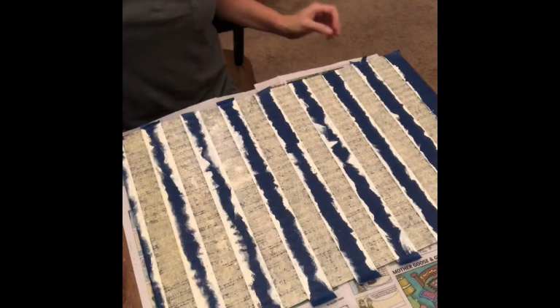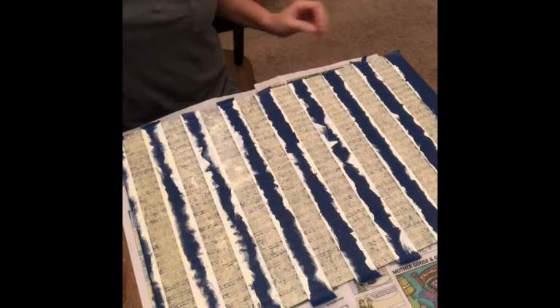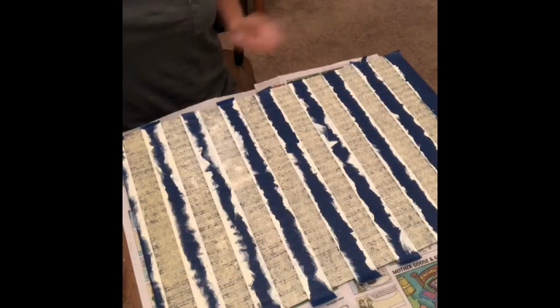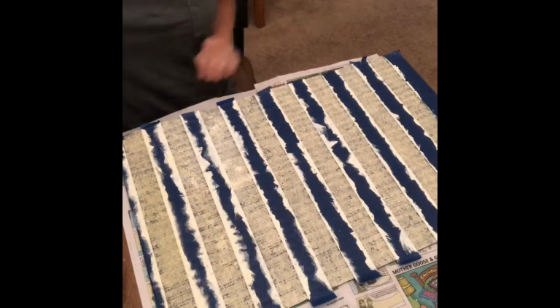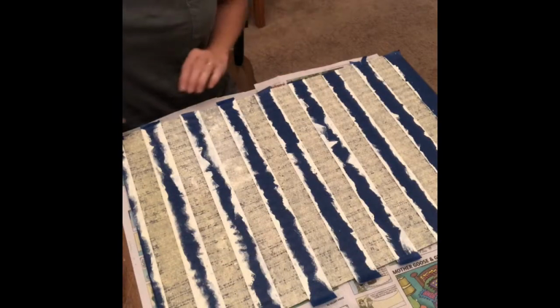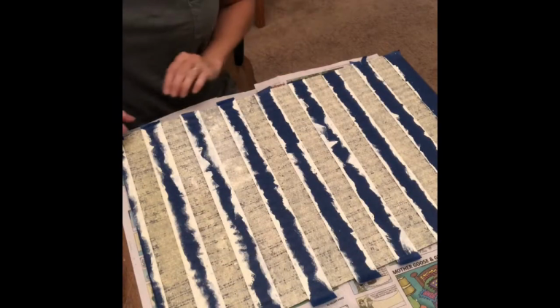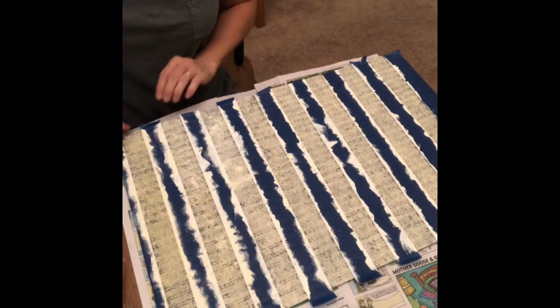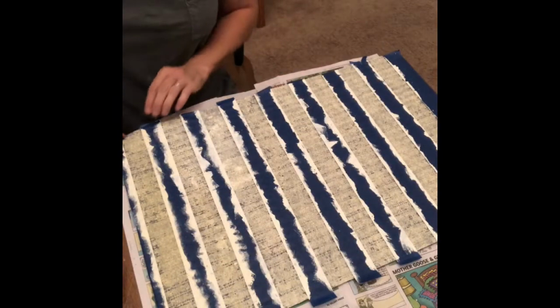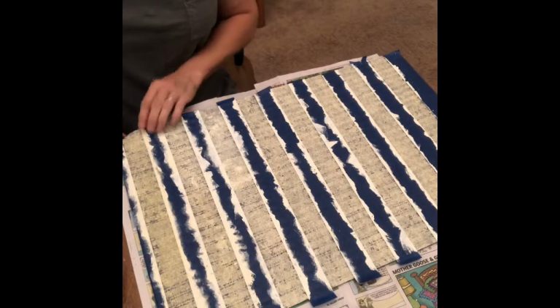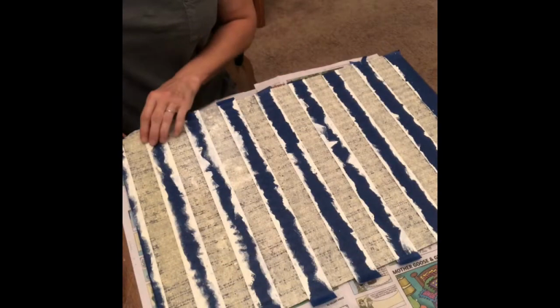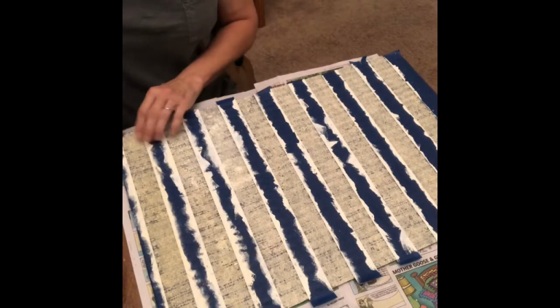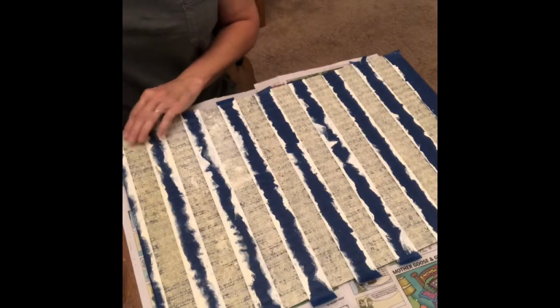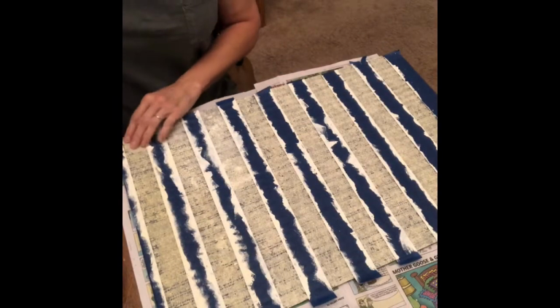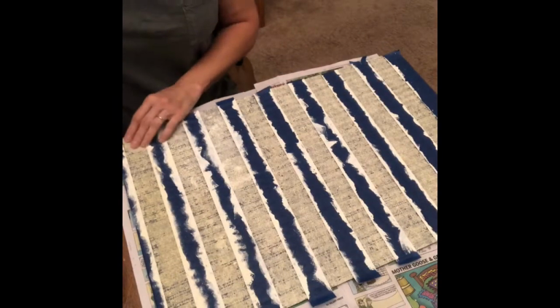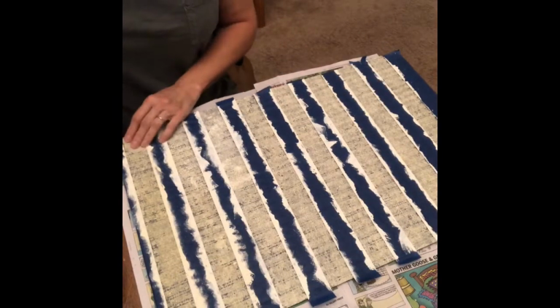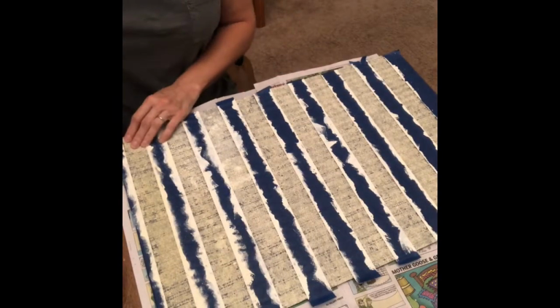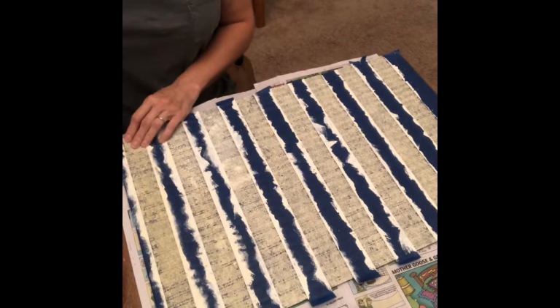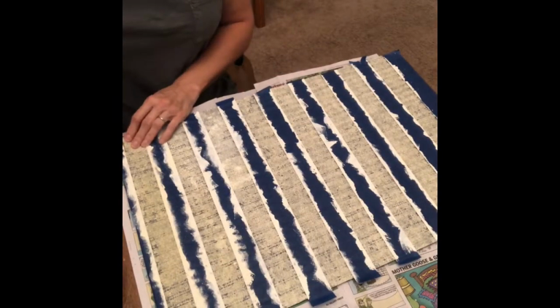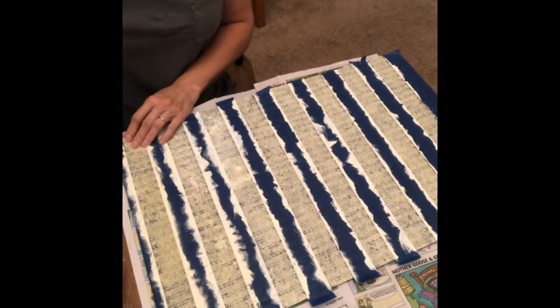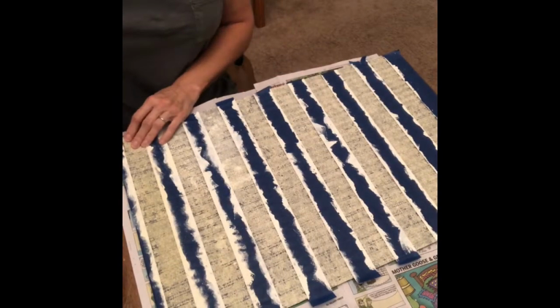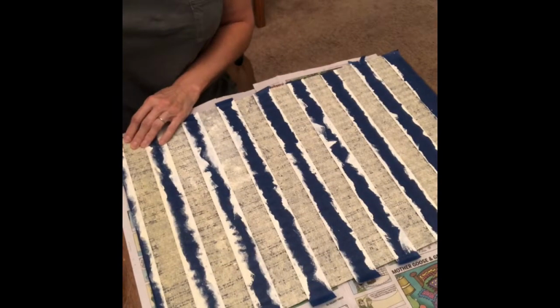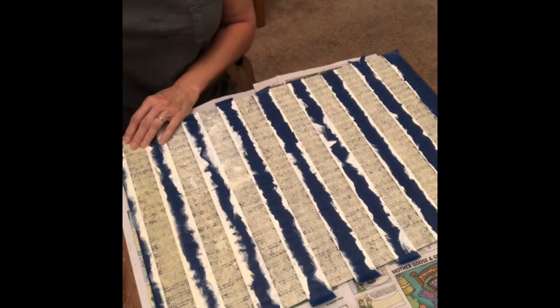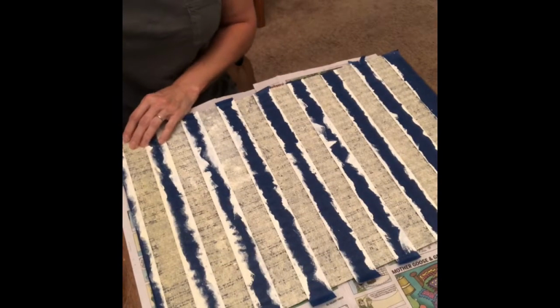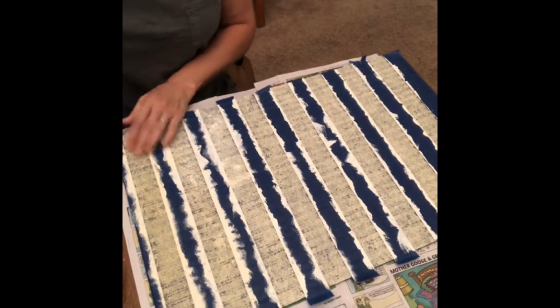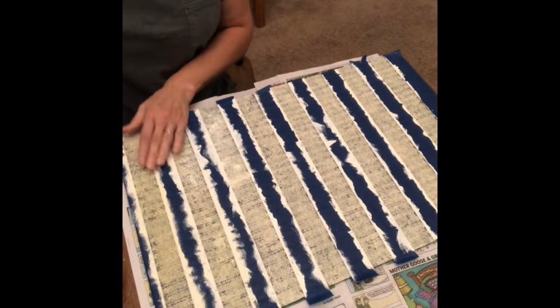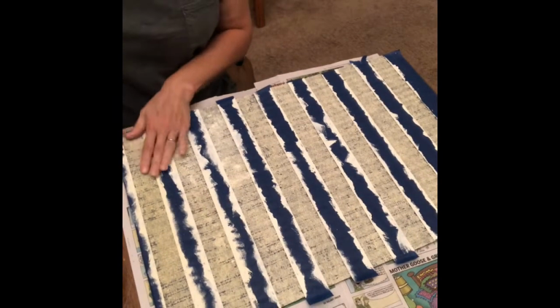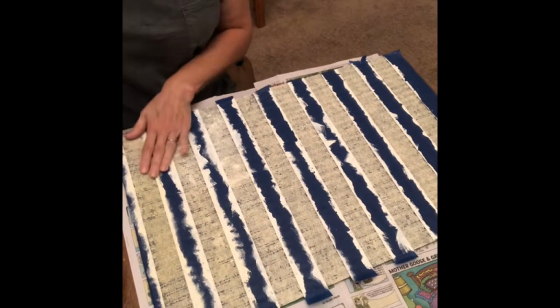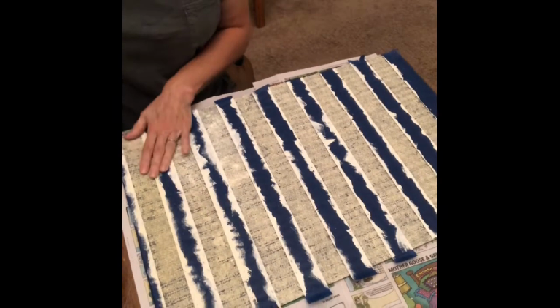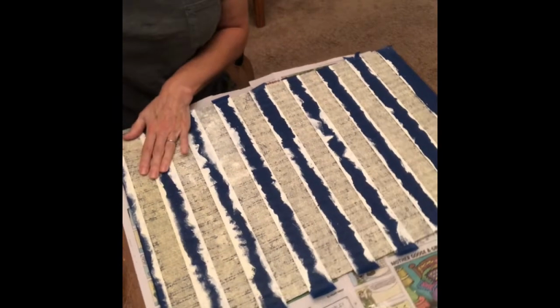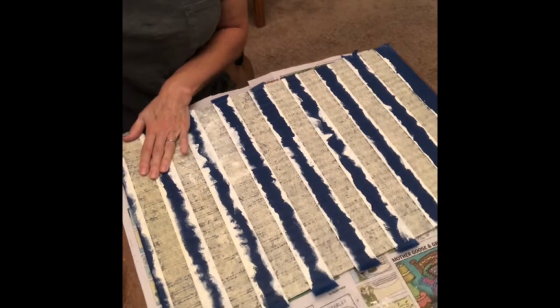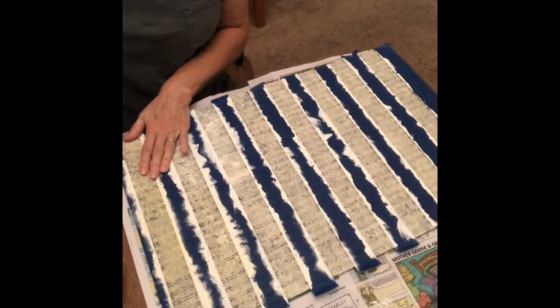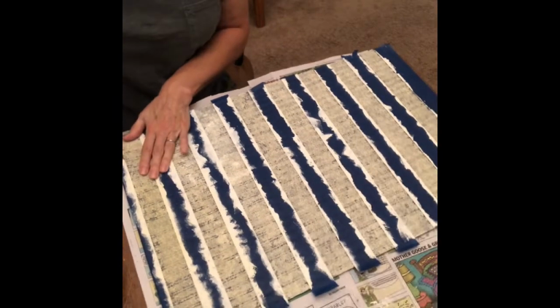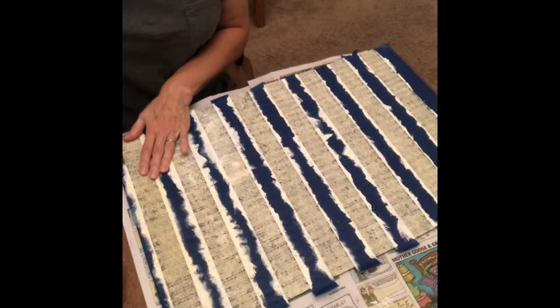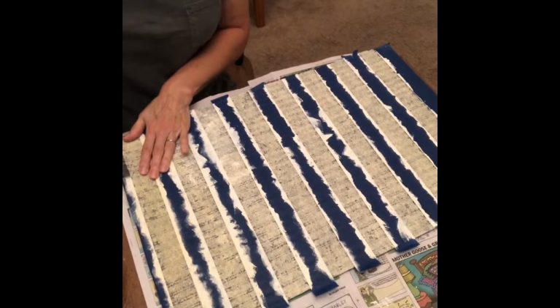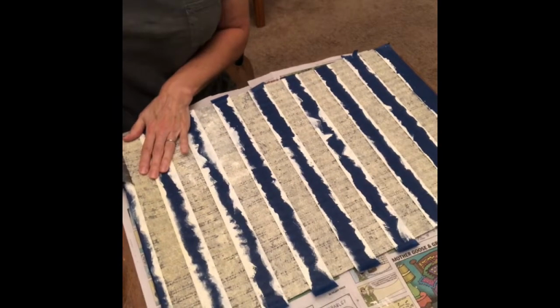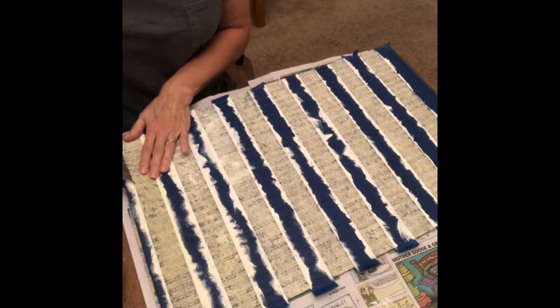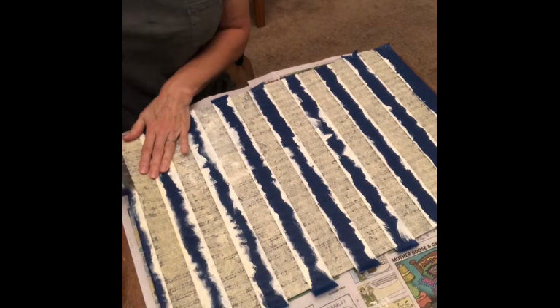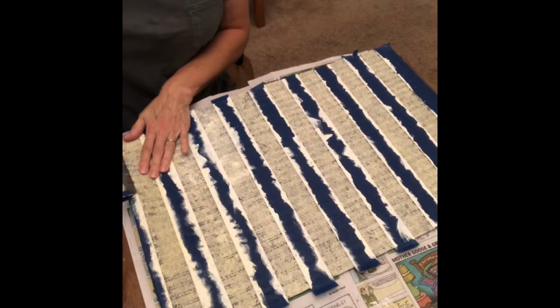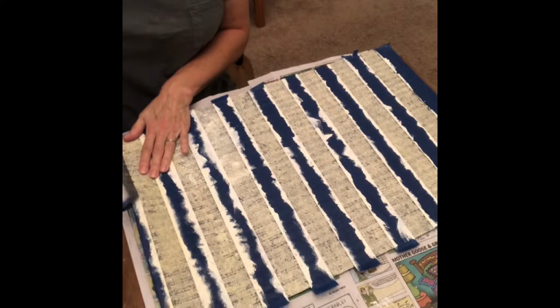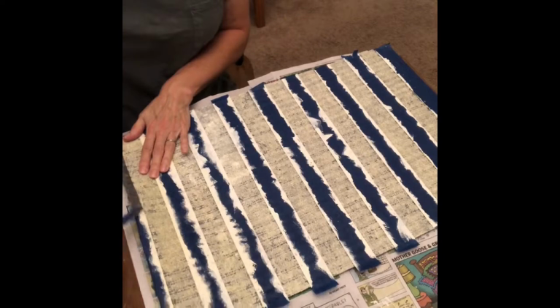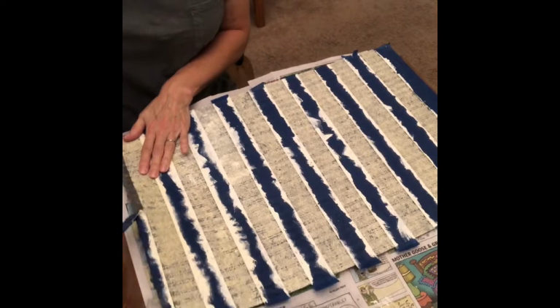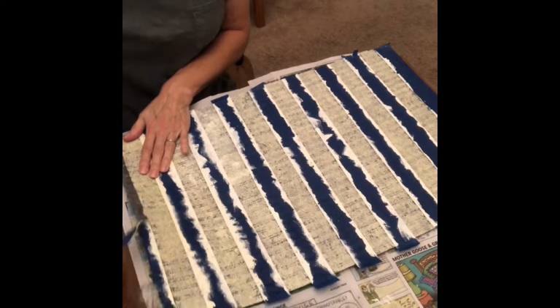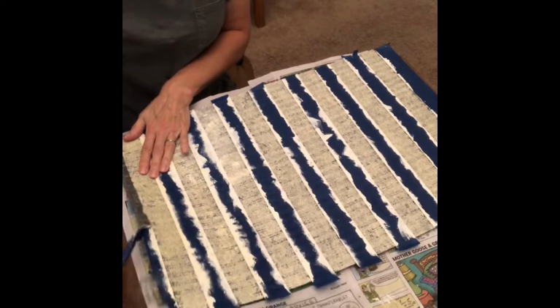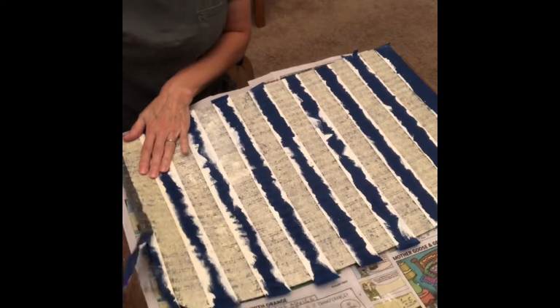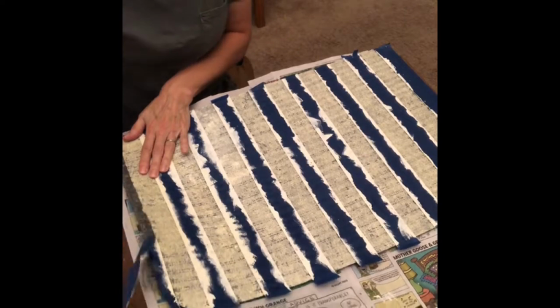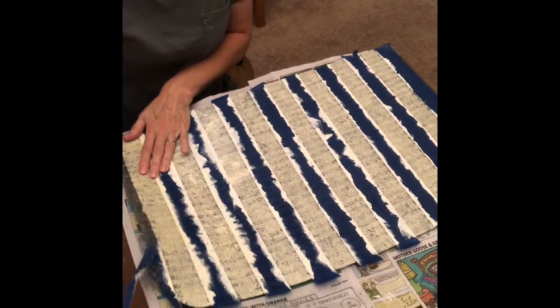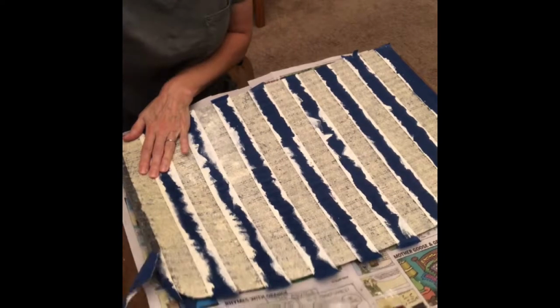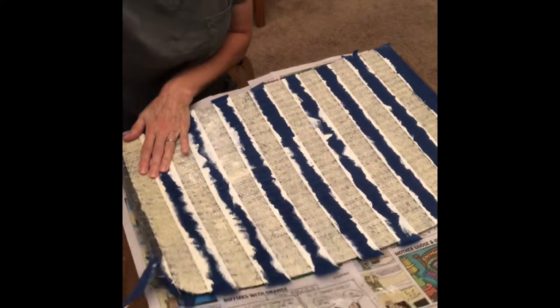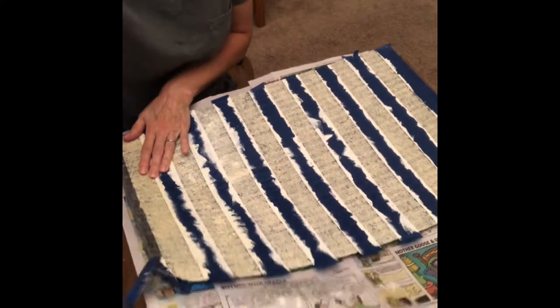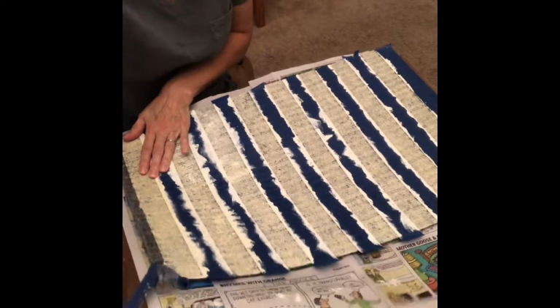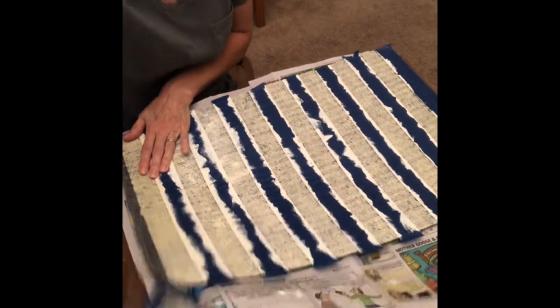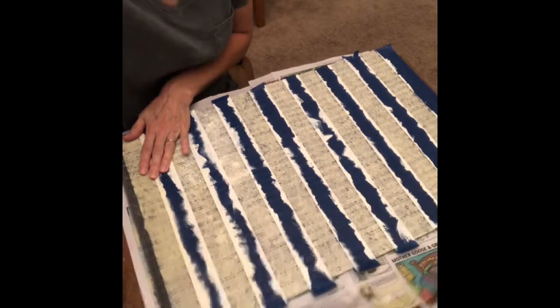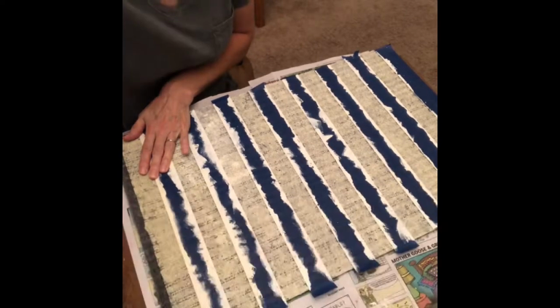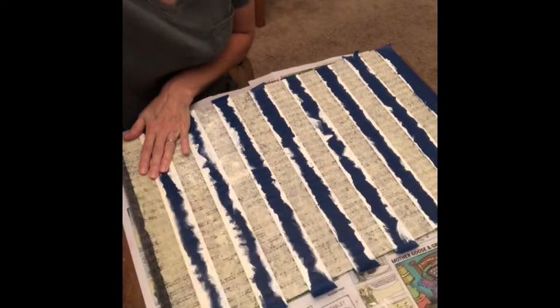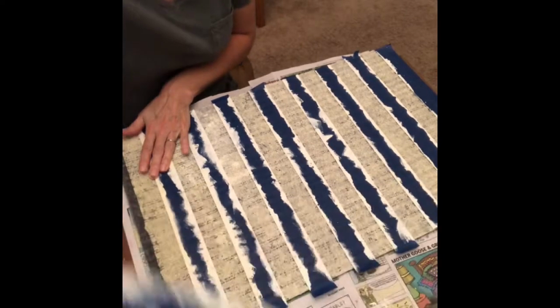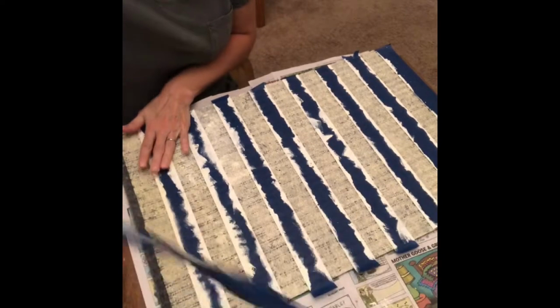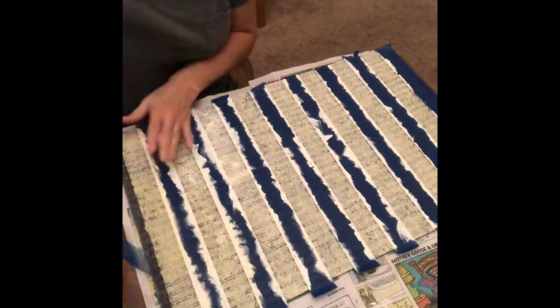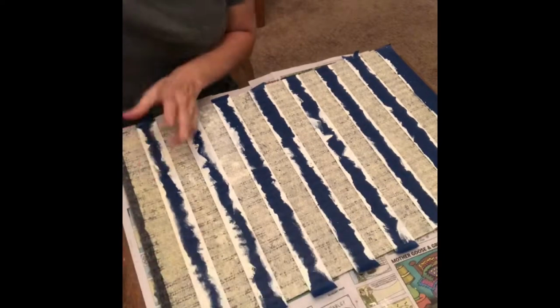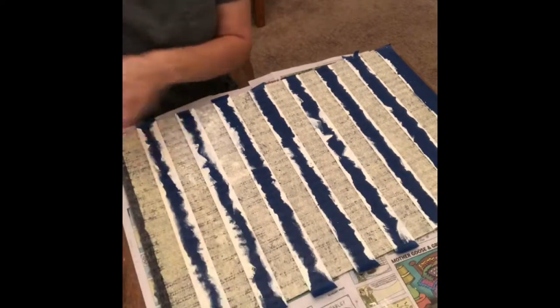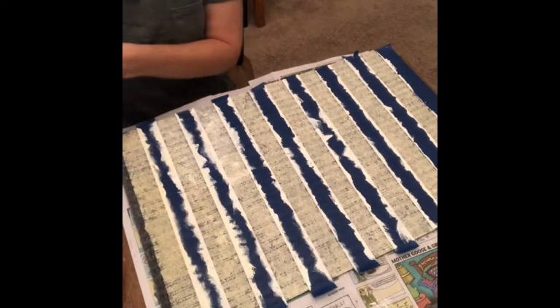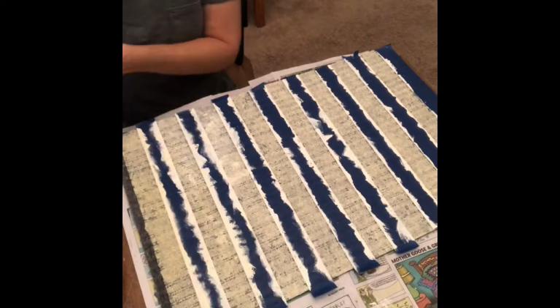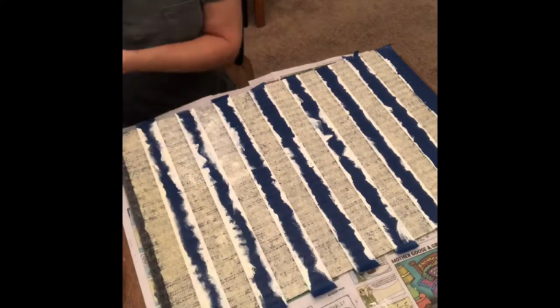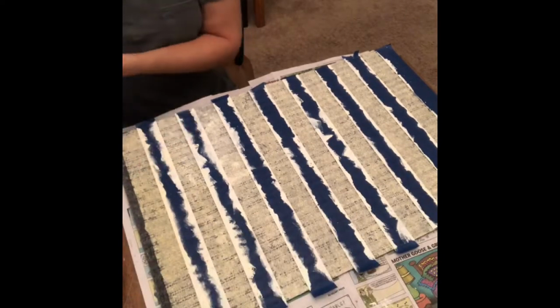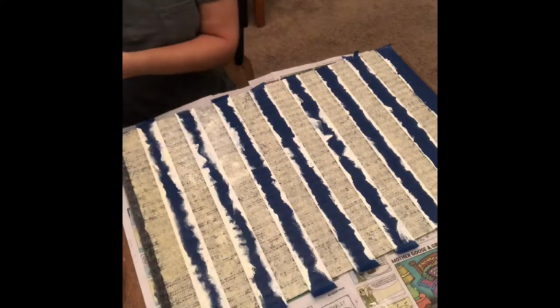Once the paint is dried — it'll probably take about 20 minutes — you're going to remove all the tape that's on the mat.